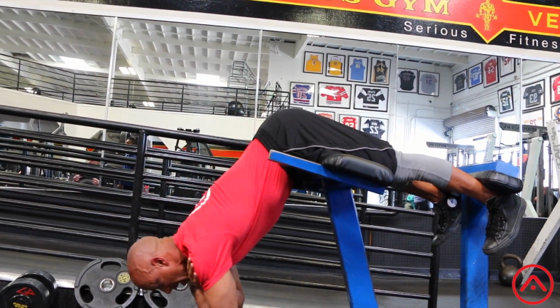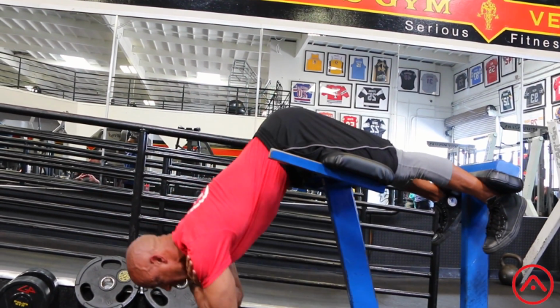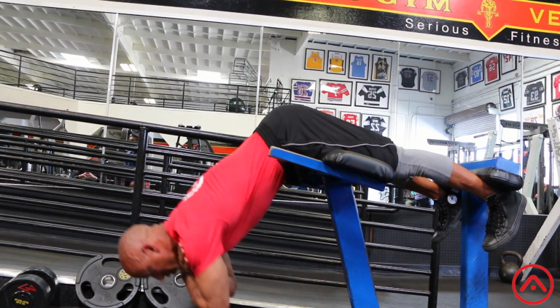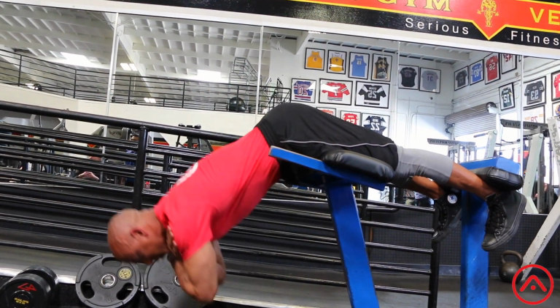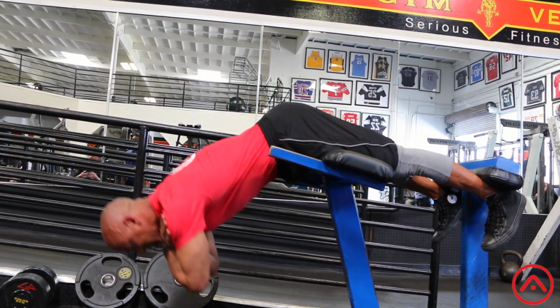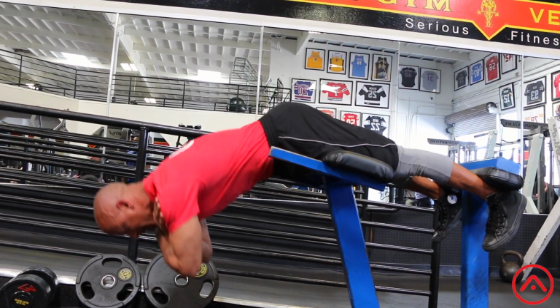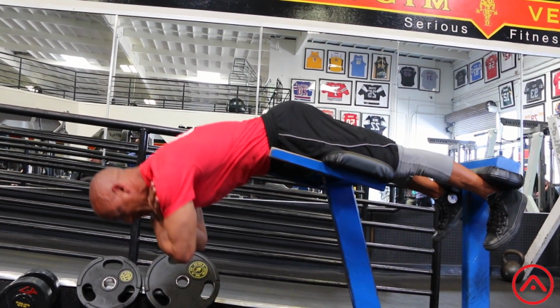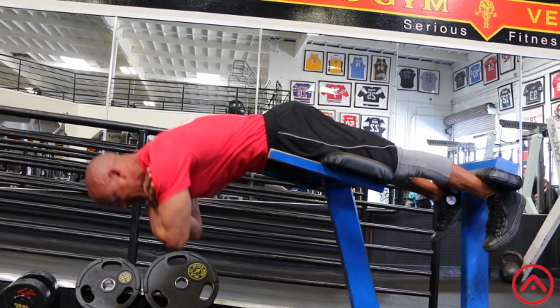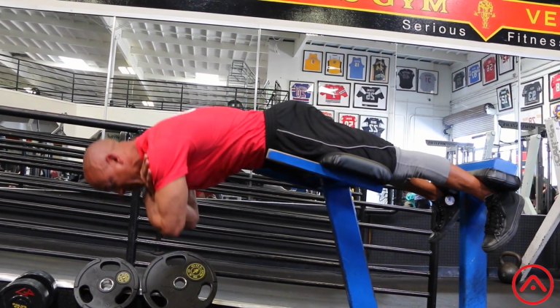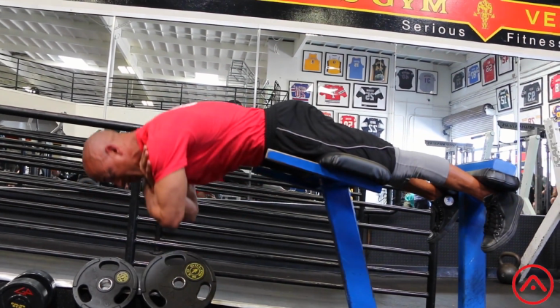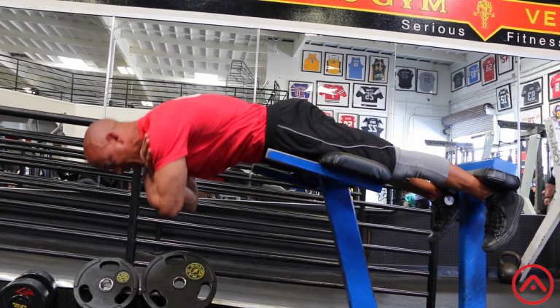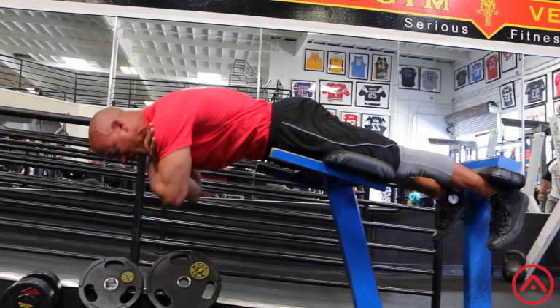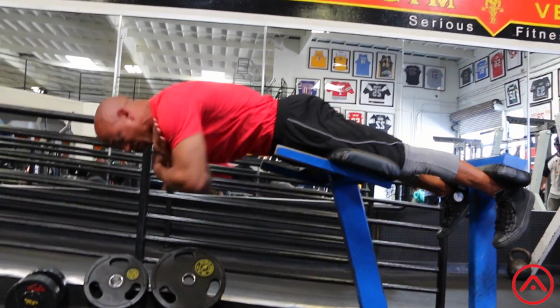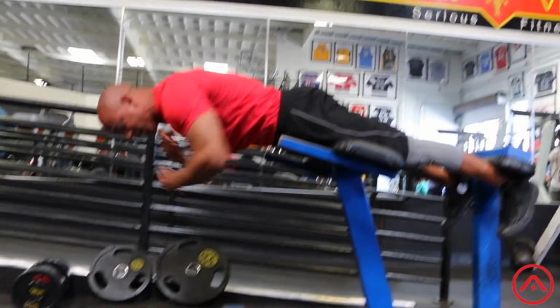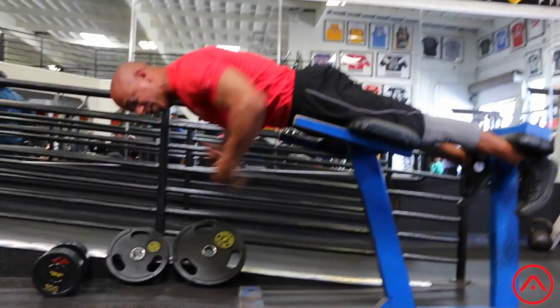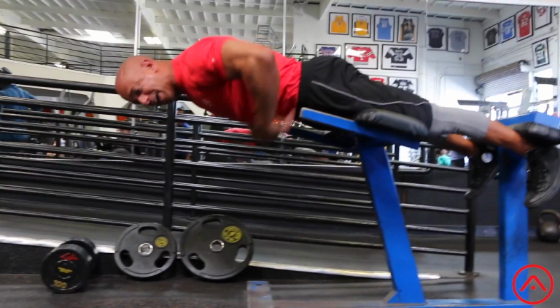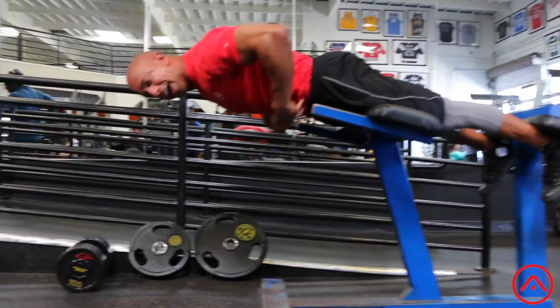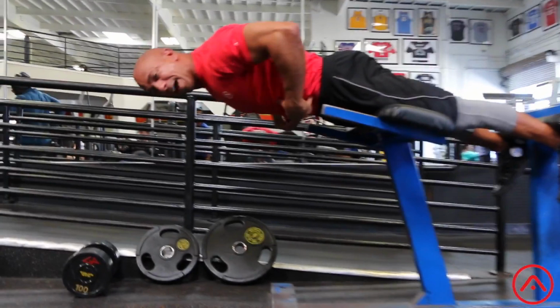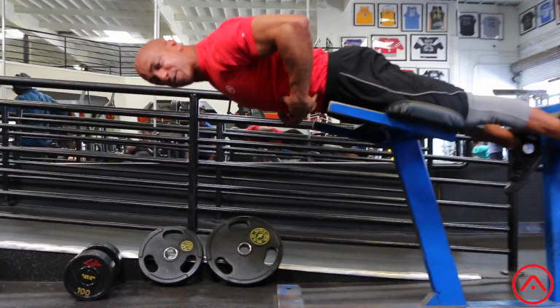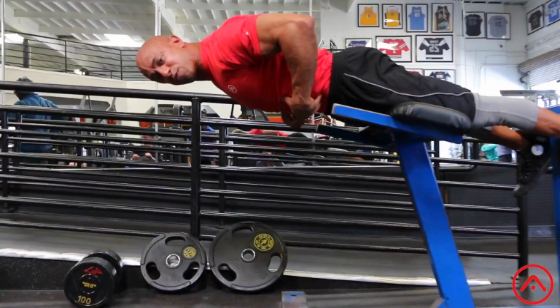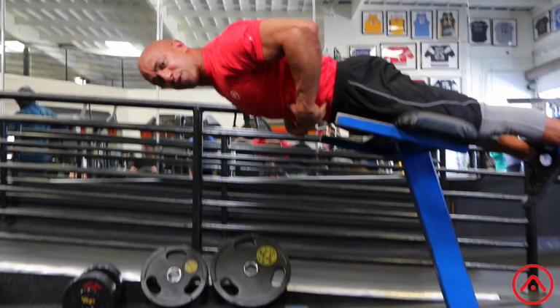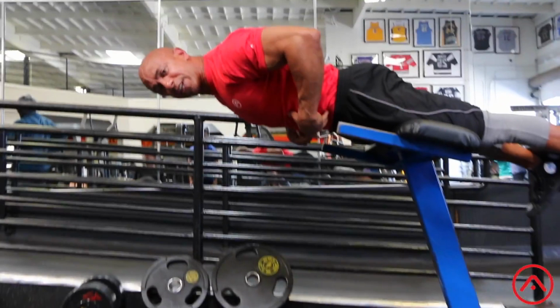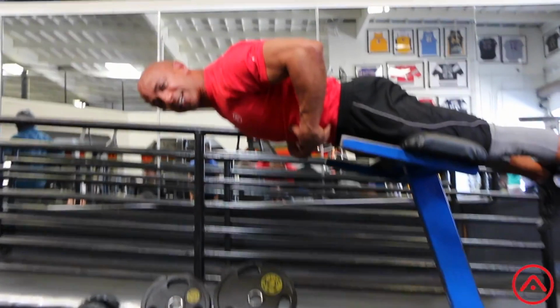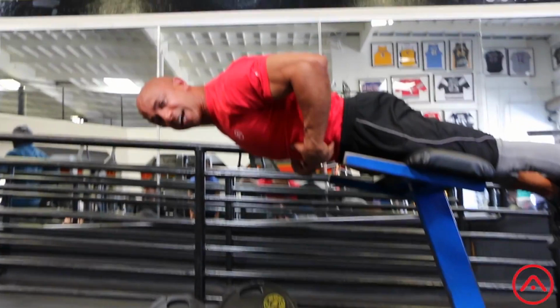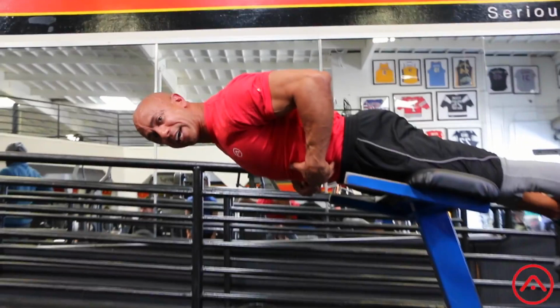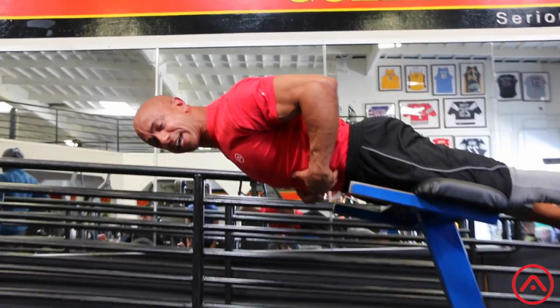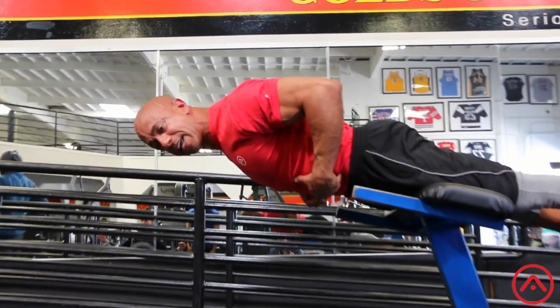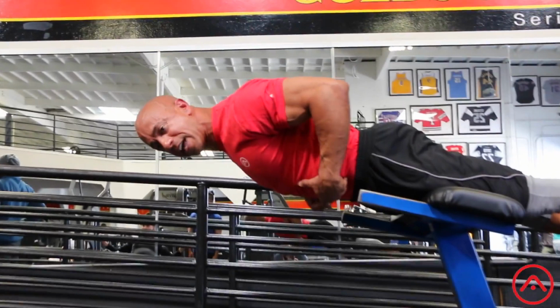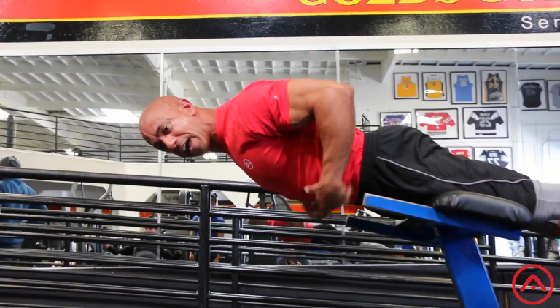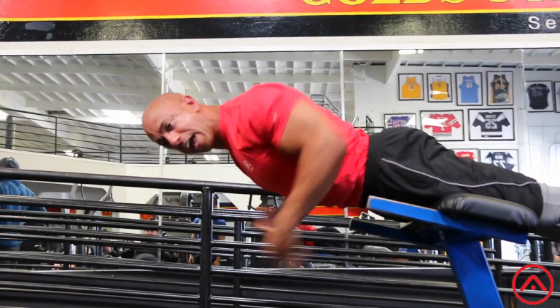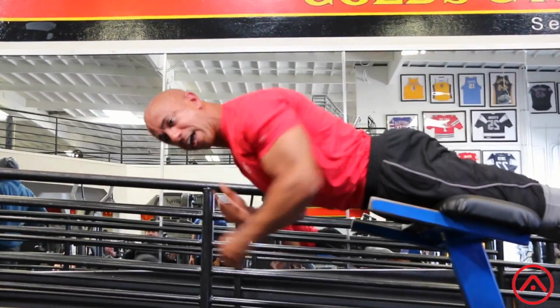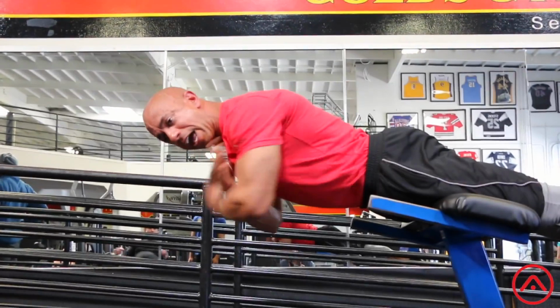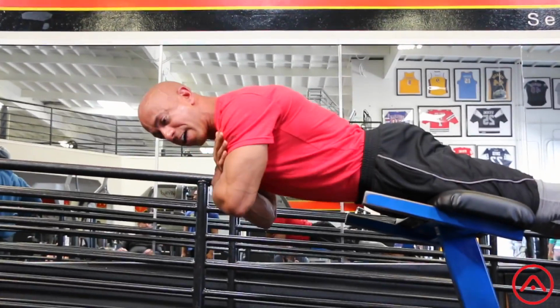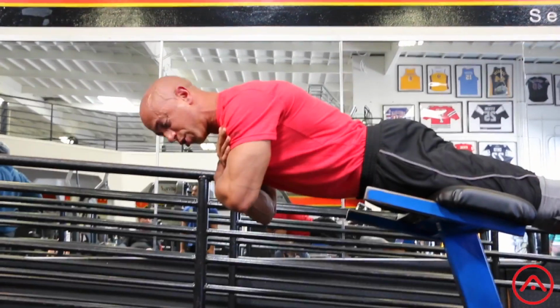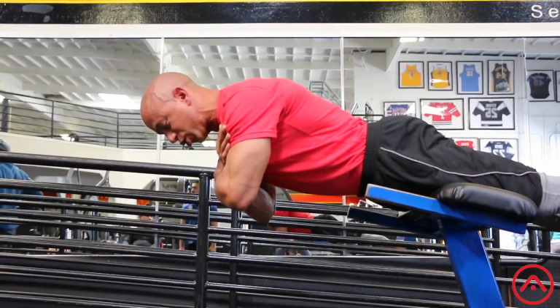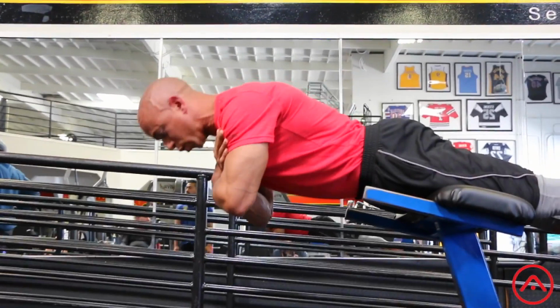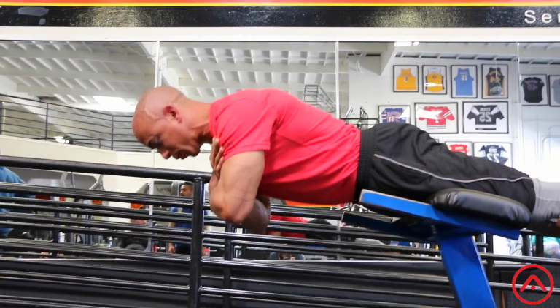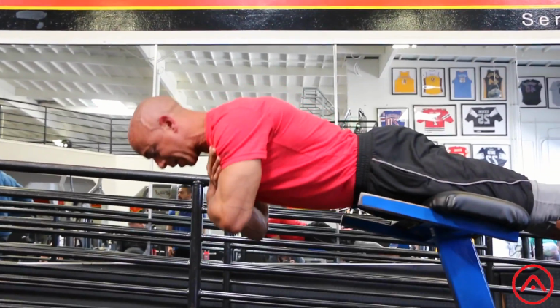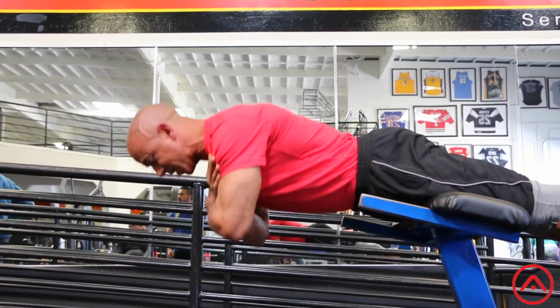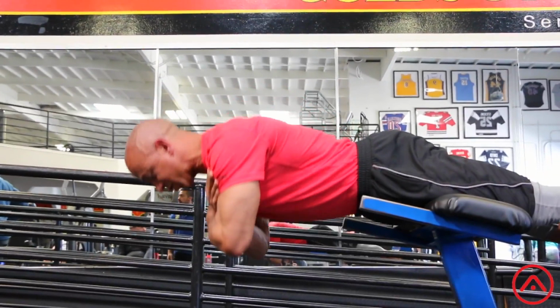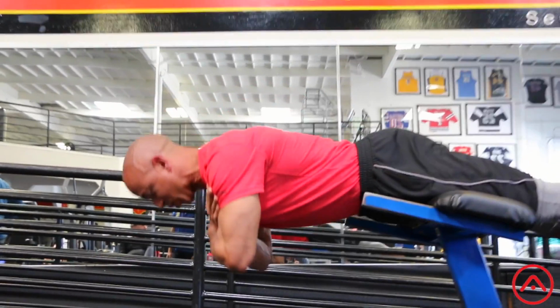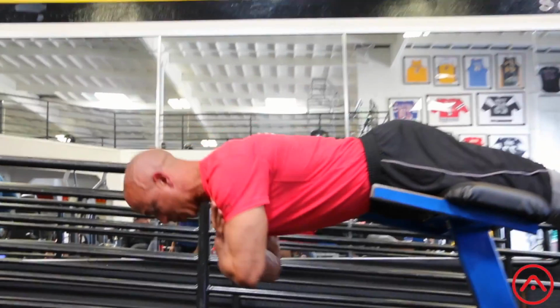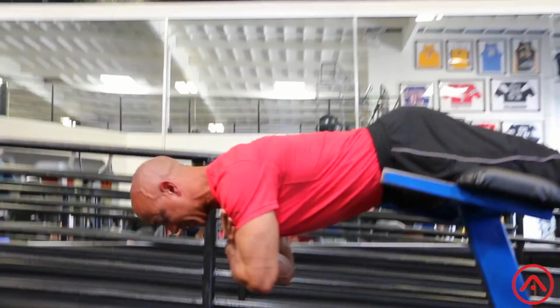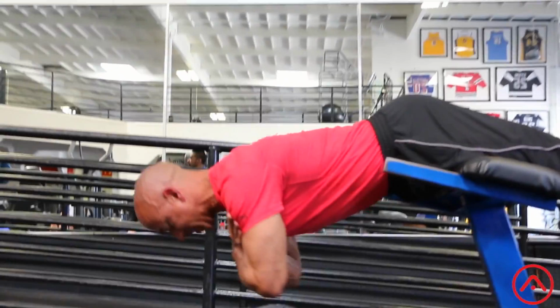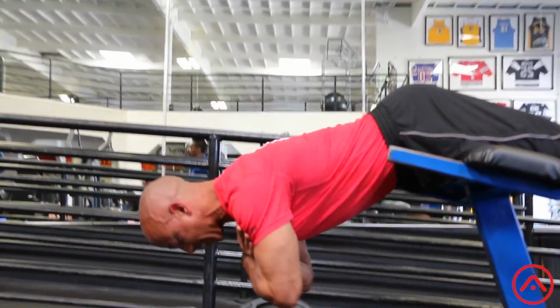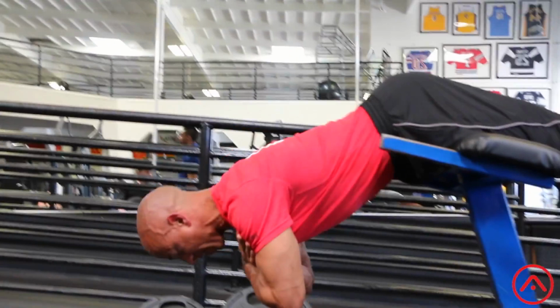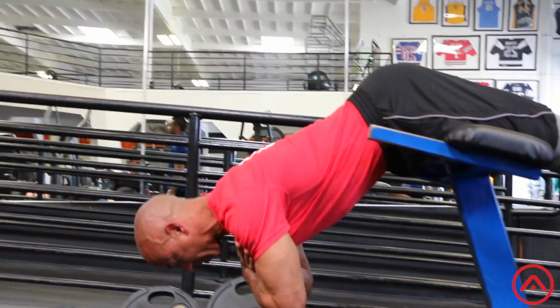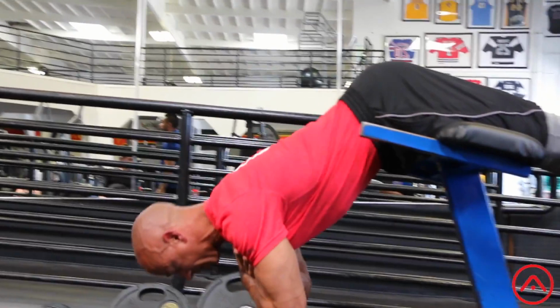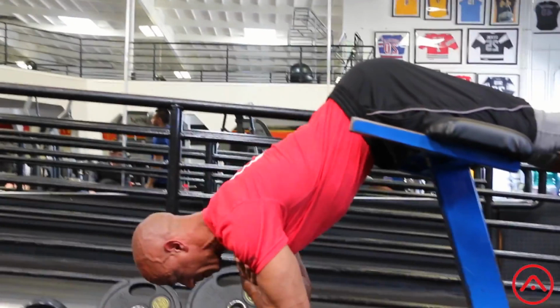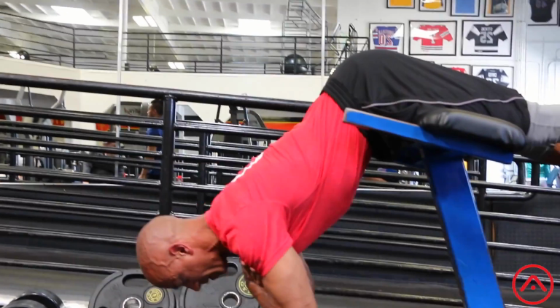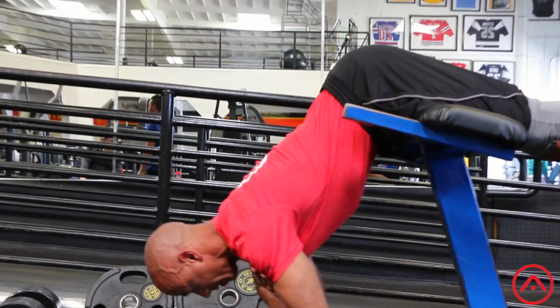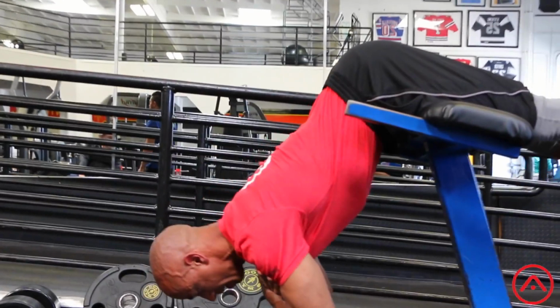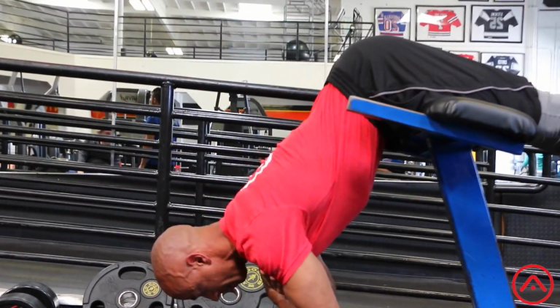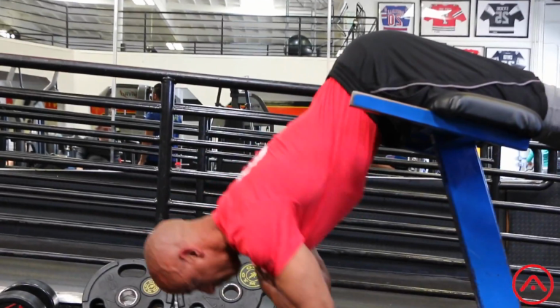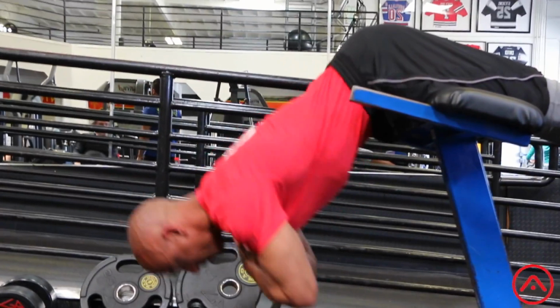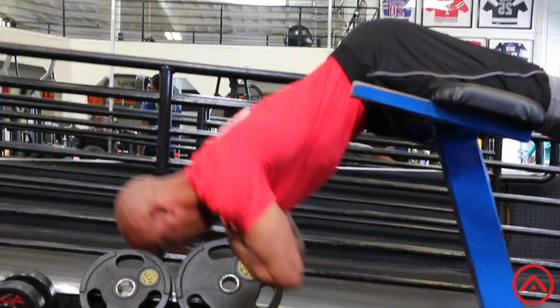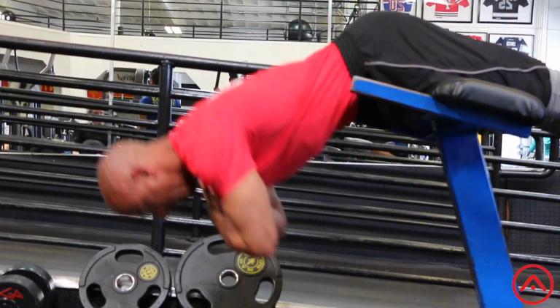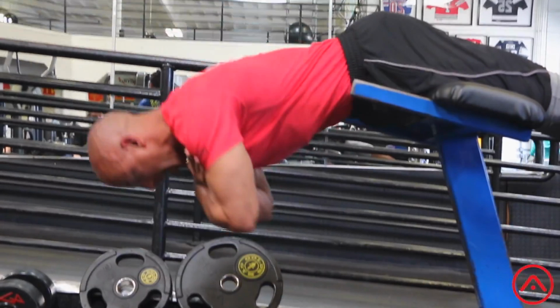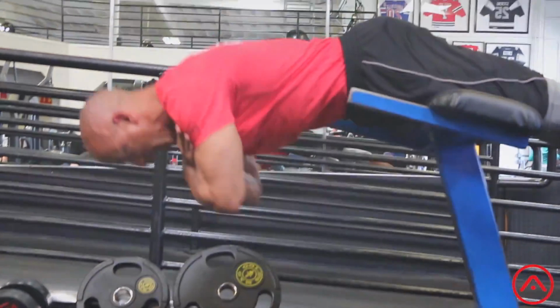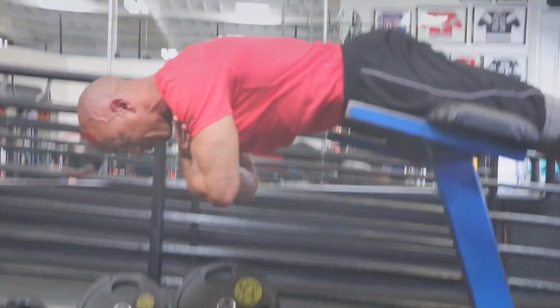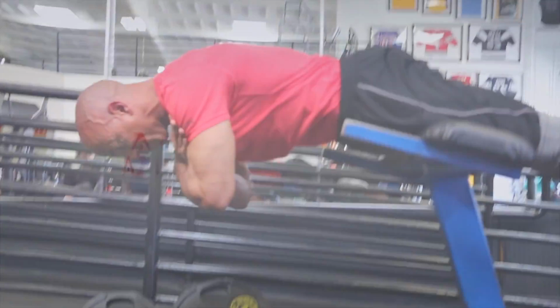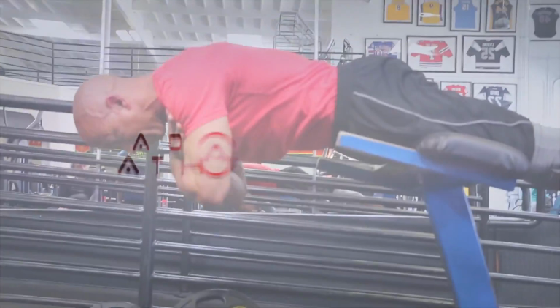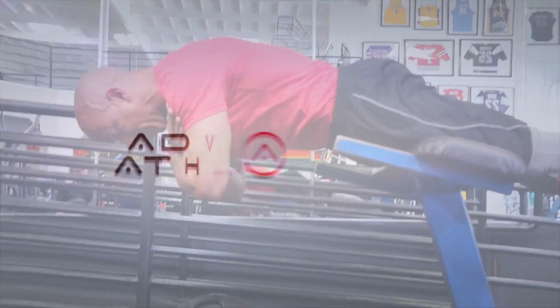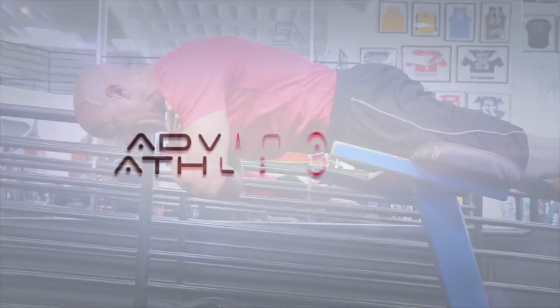Another tip is to make sure that your abs are really tight as your shoulder blades are squeezed together. And repeat.